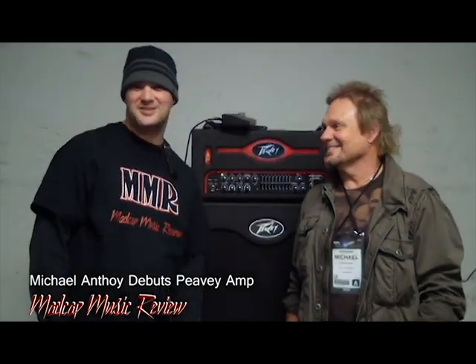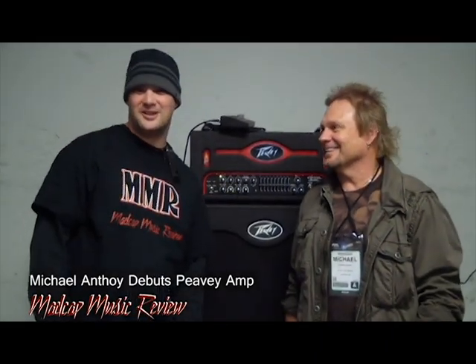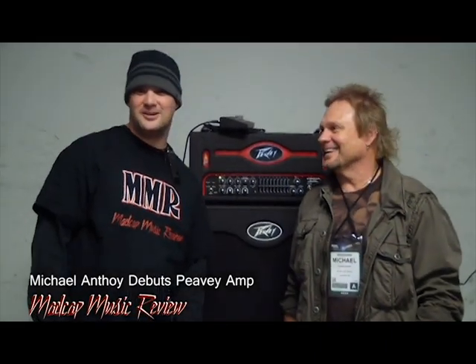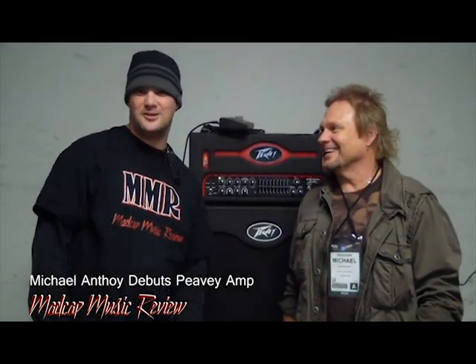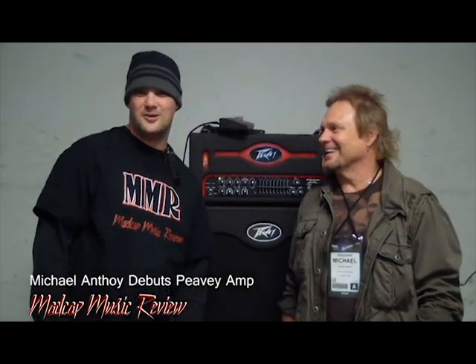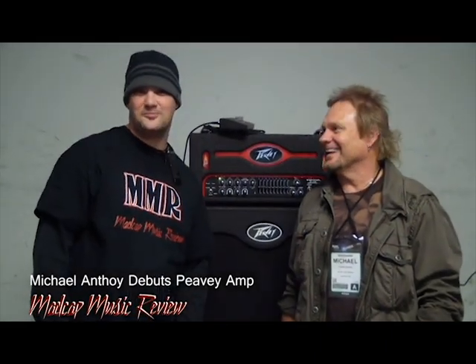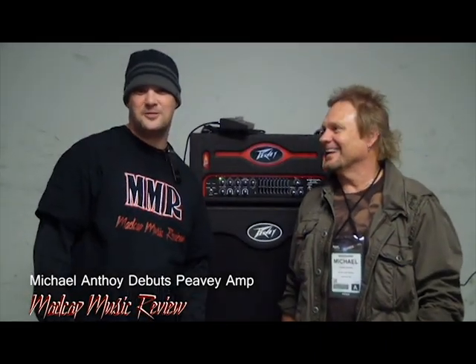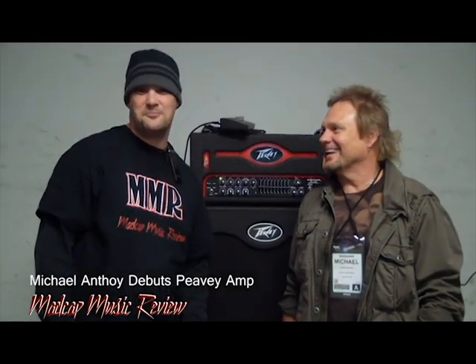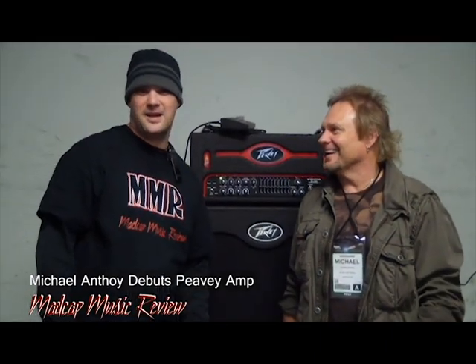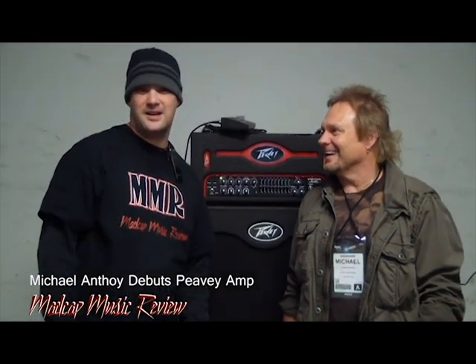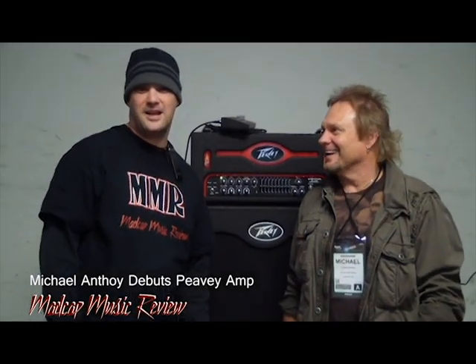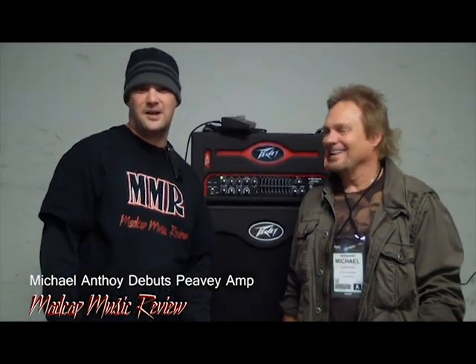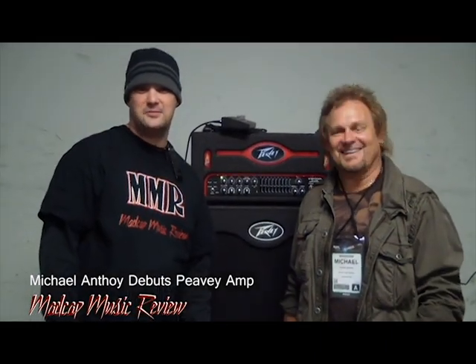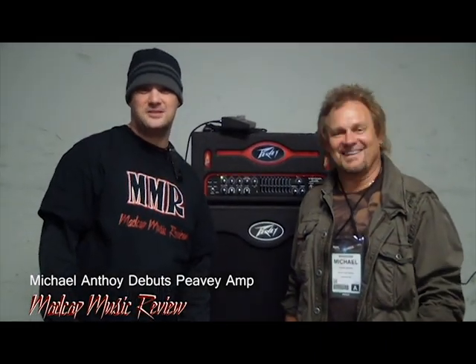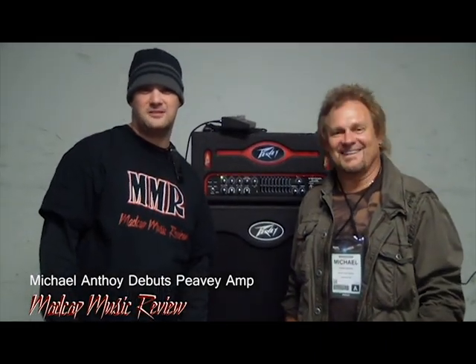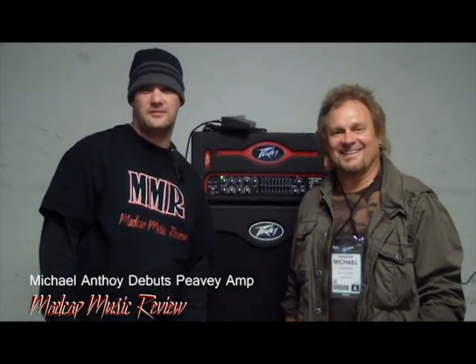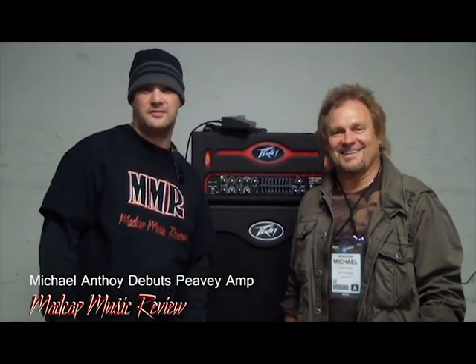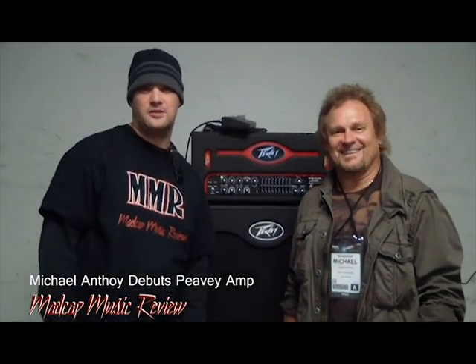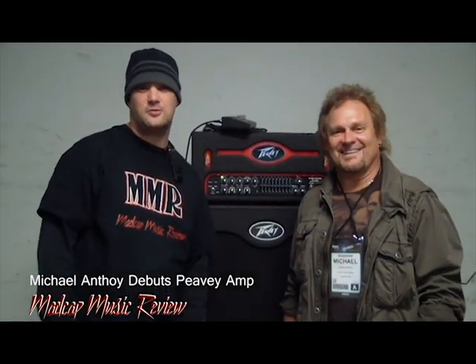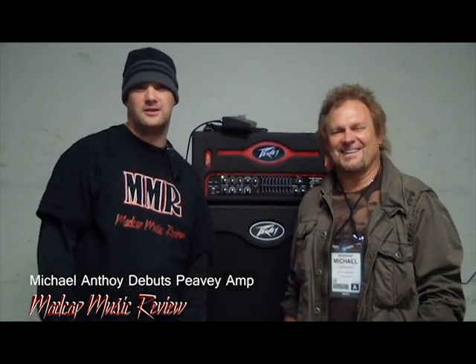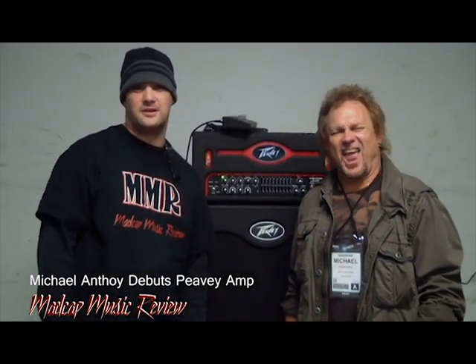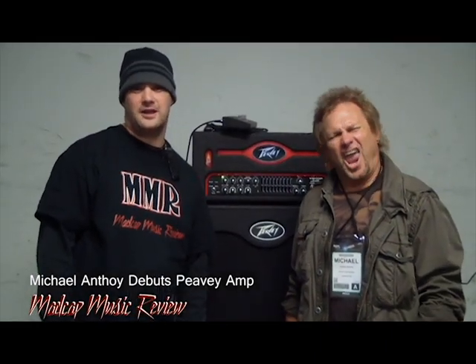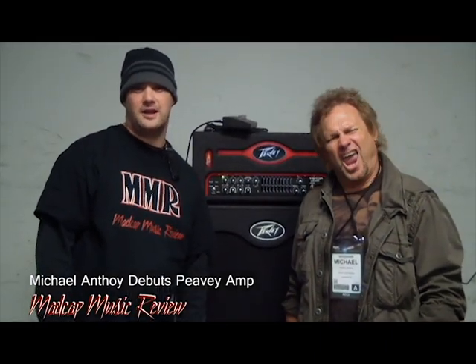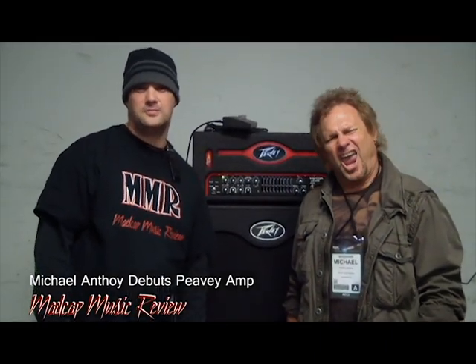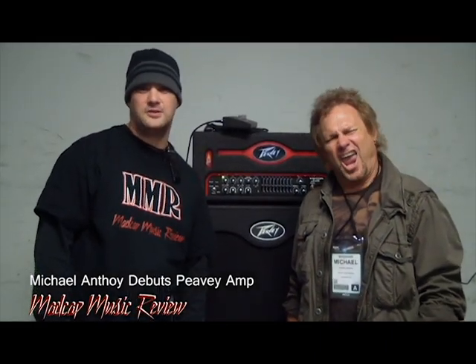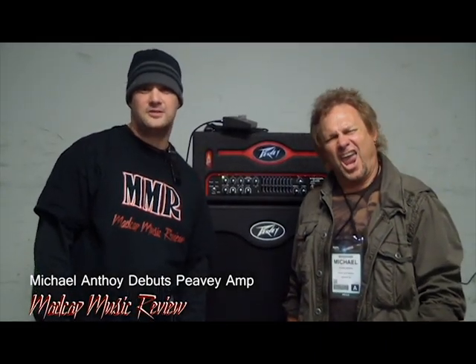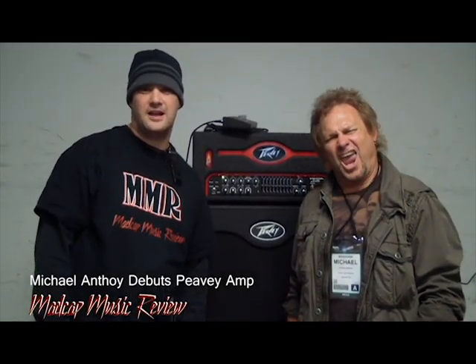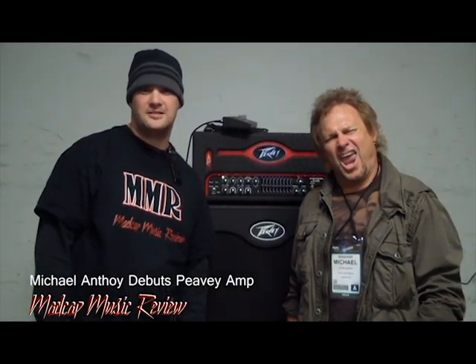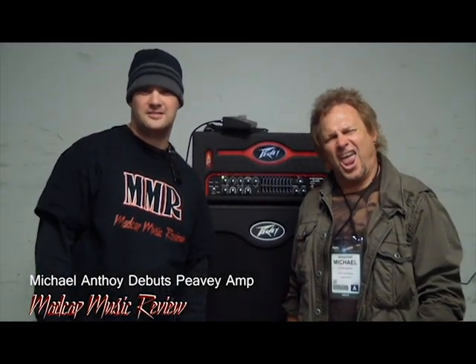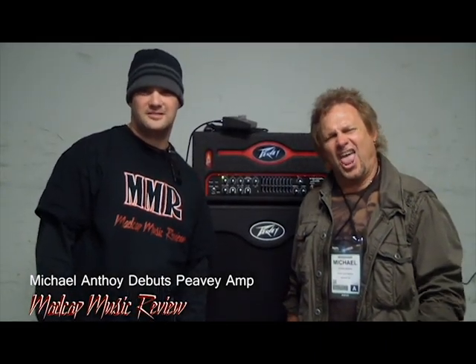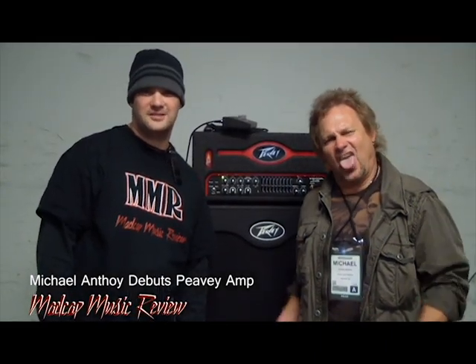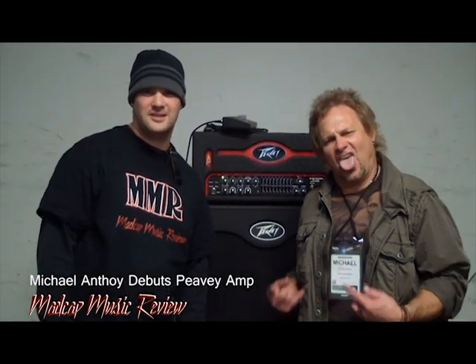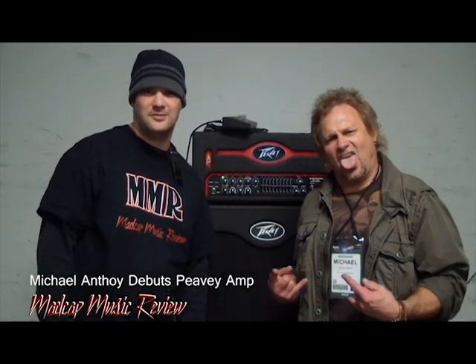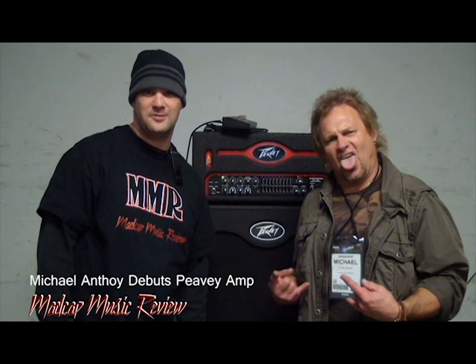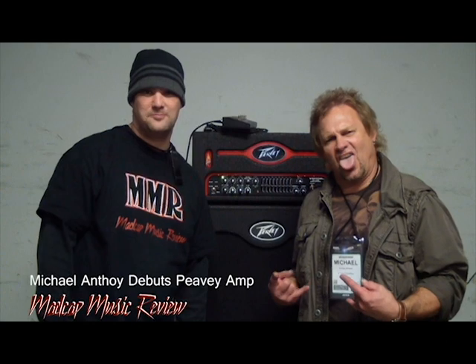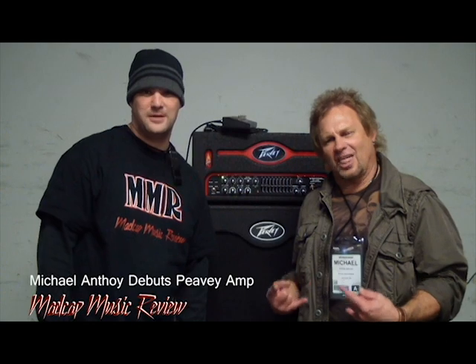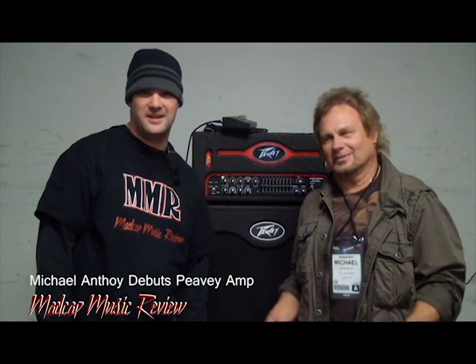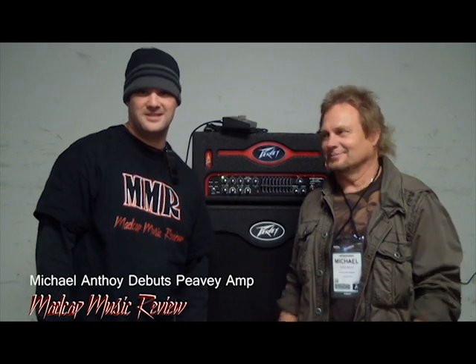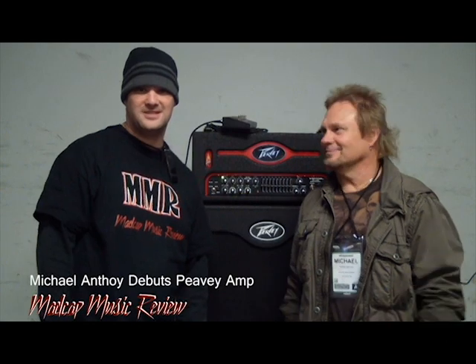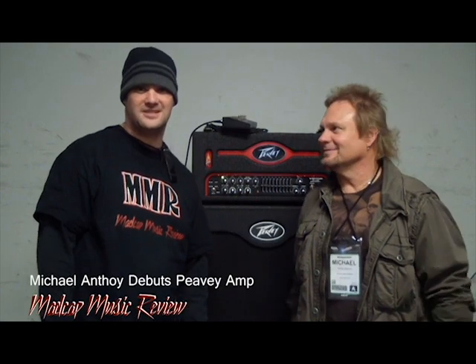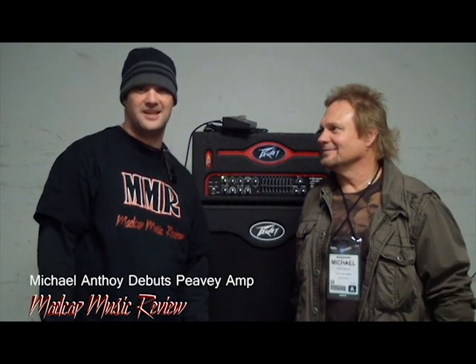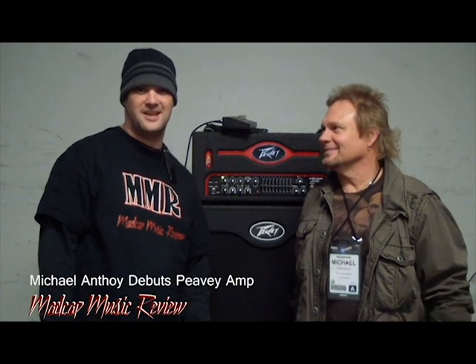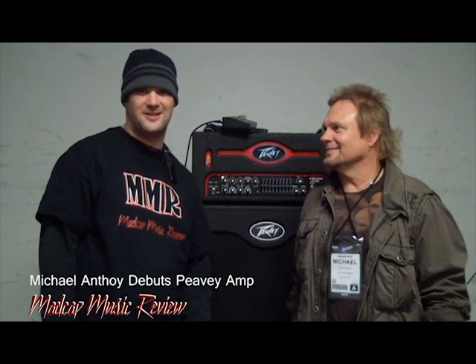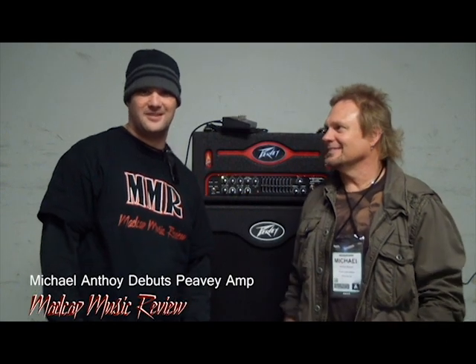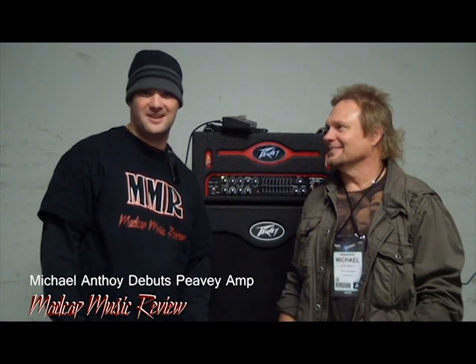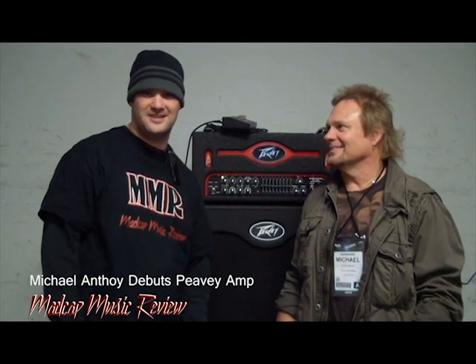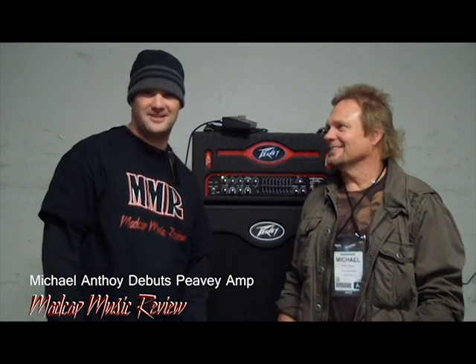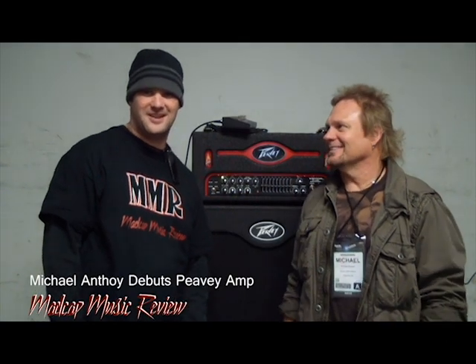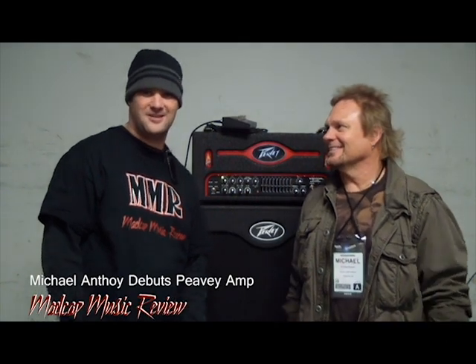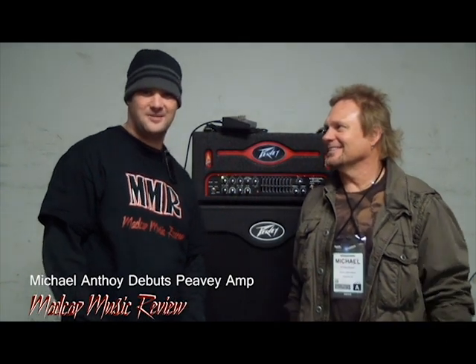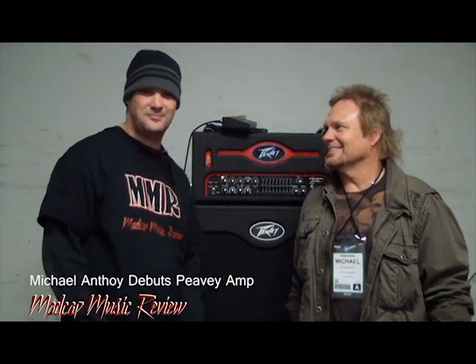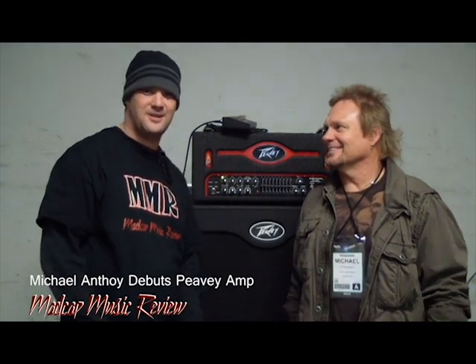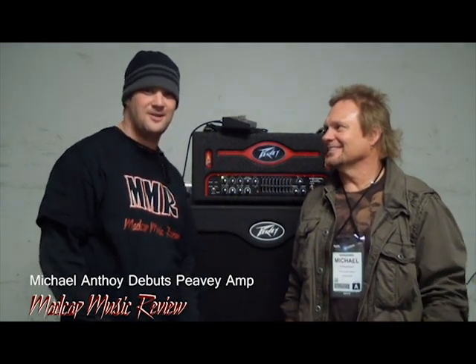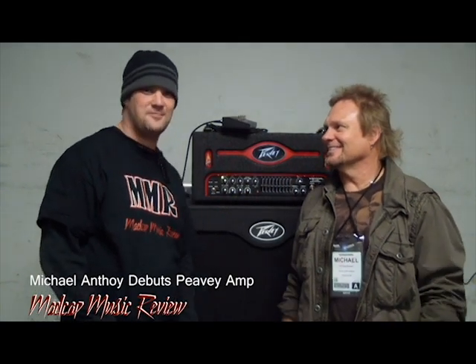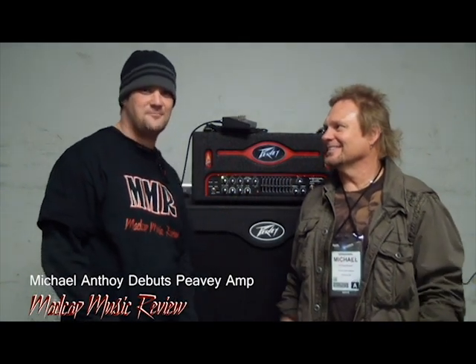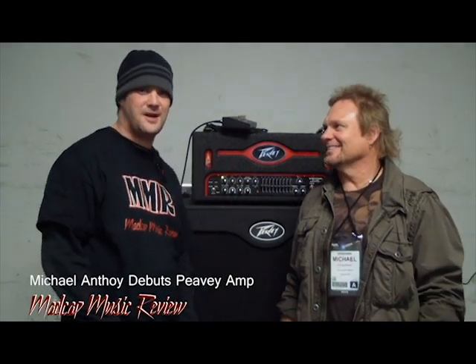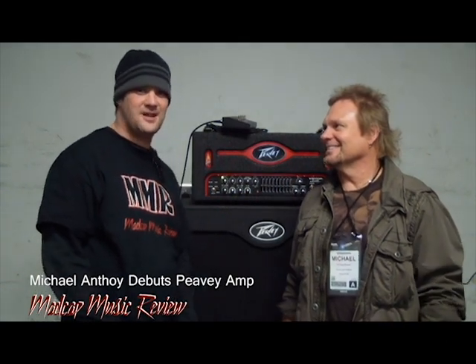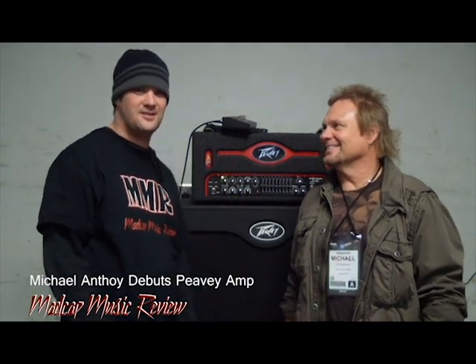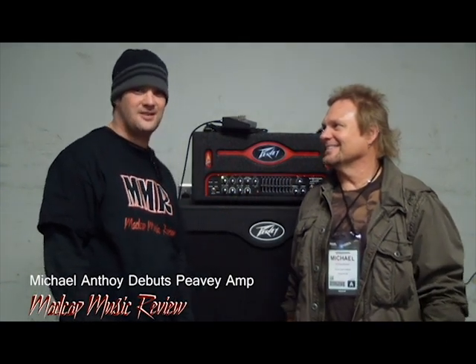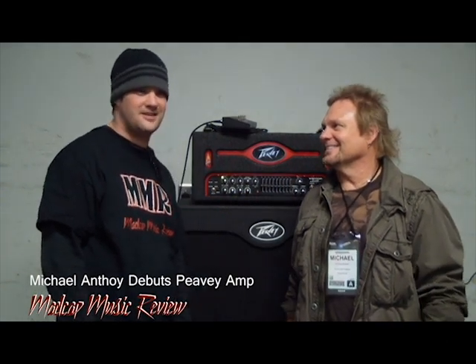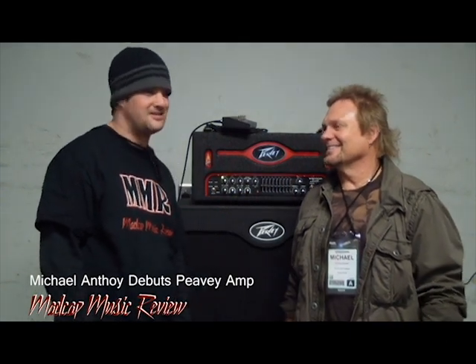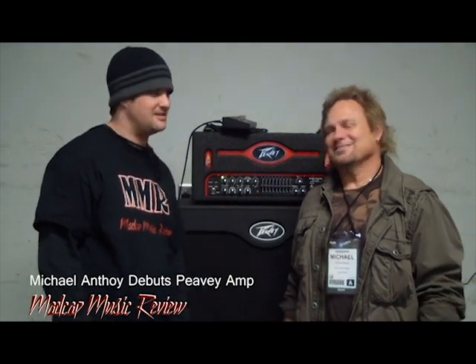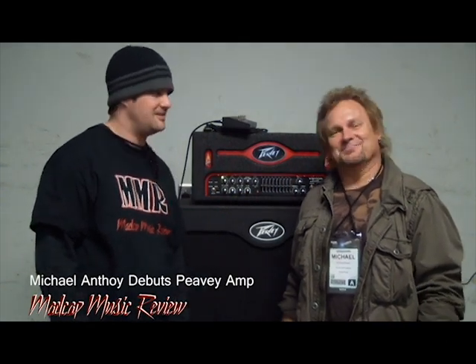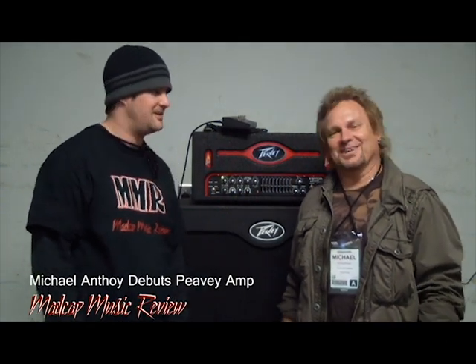John Golden with Madcap Music Review. We're at NAMM 2013 with Bass Slayer, legendary player, Michael Anthony.